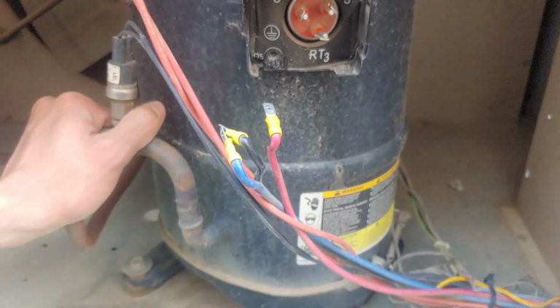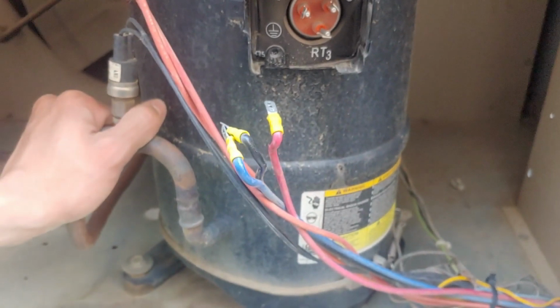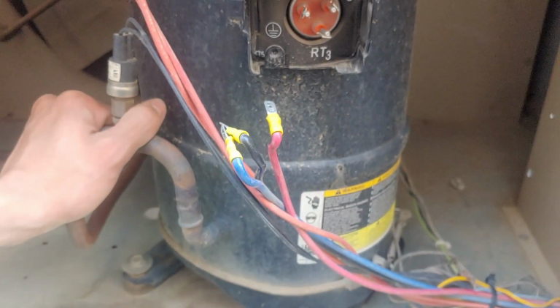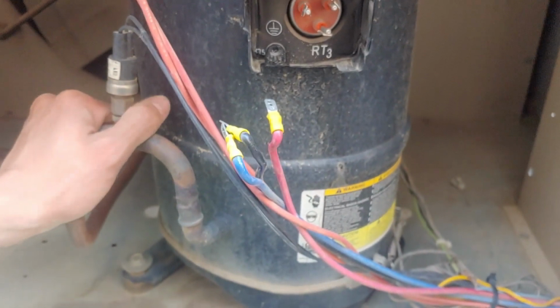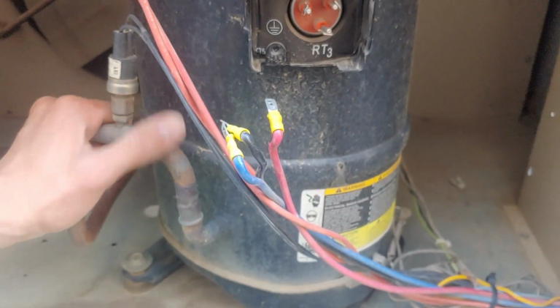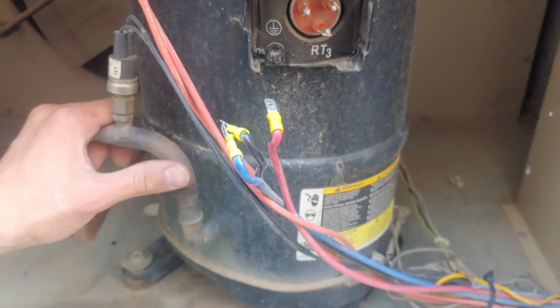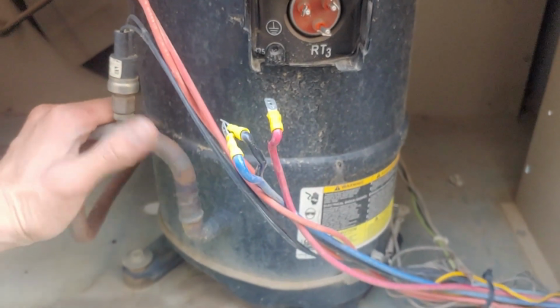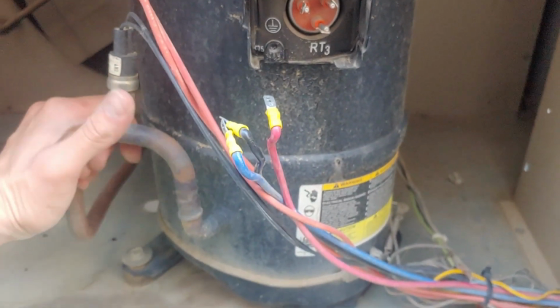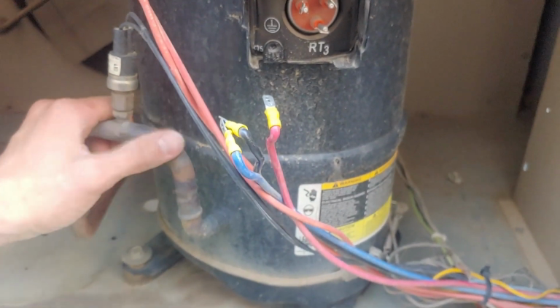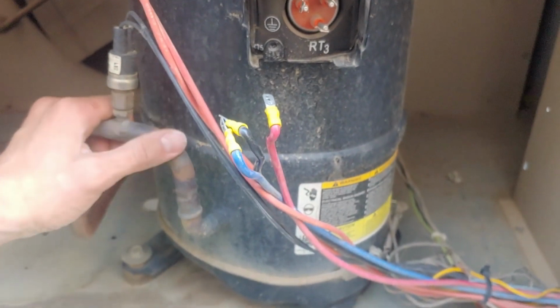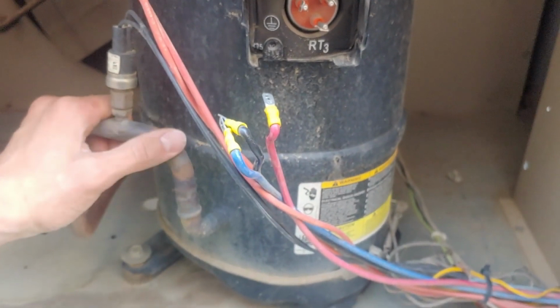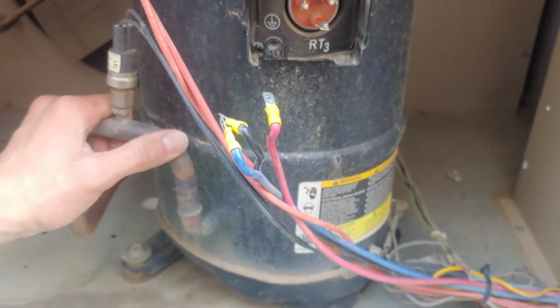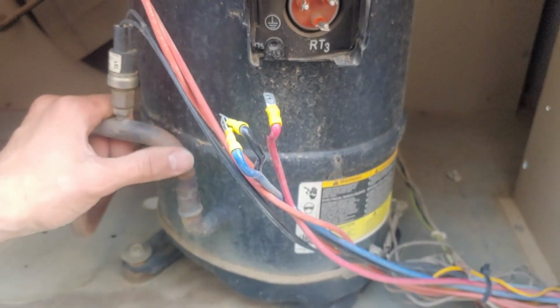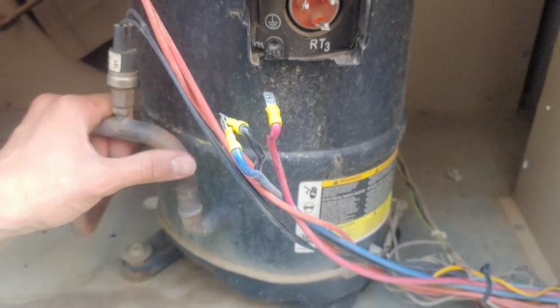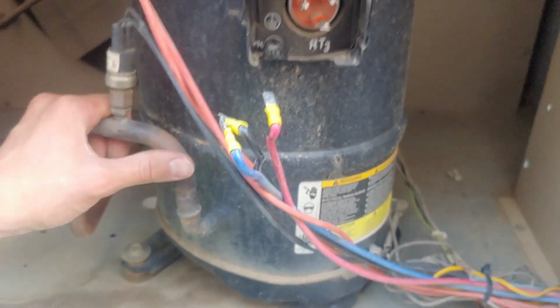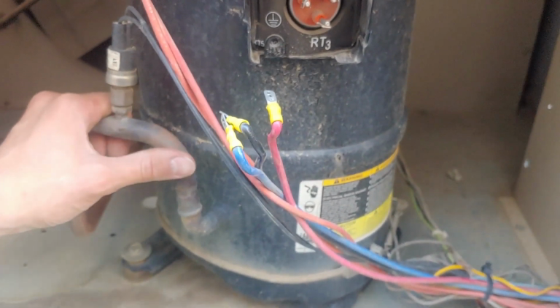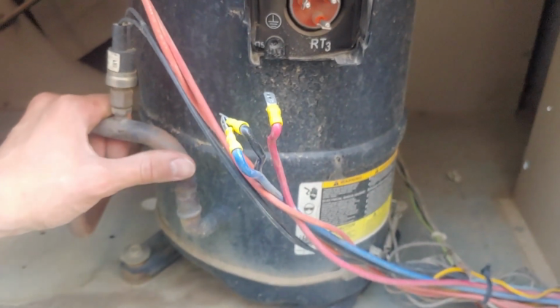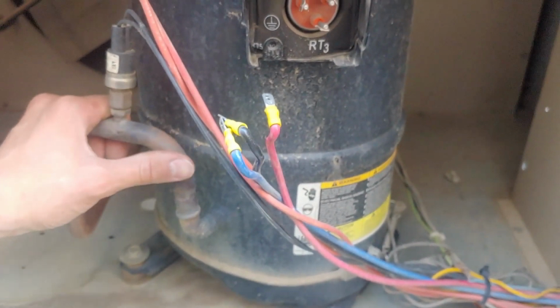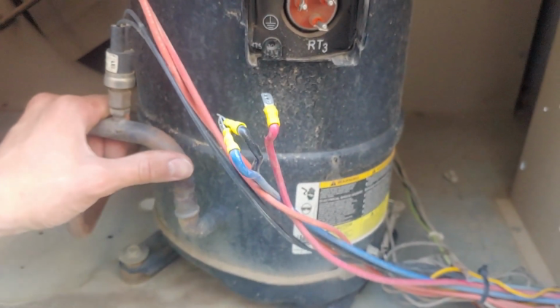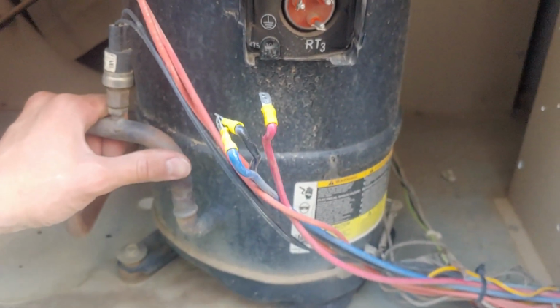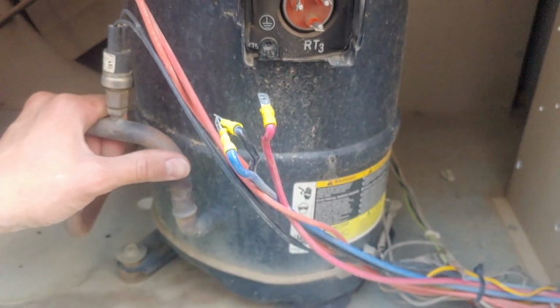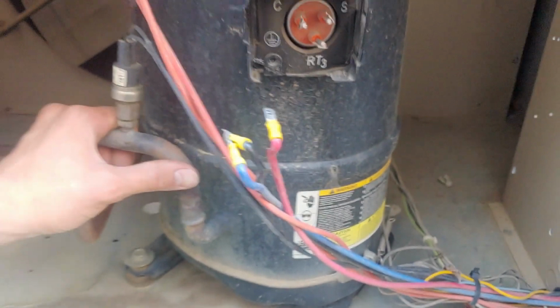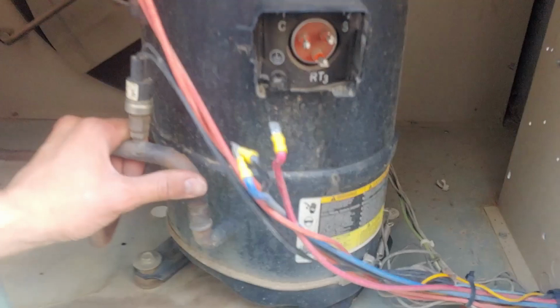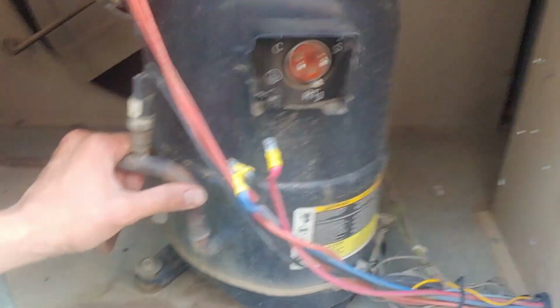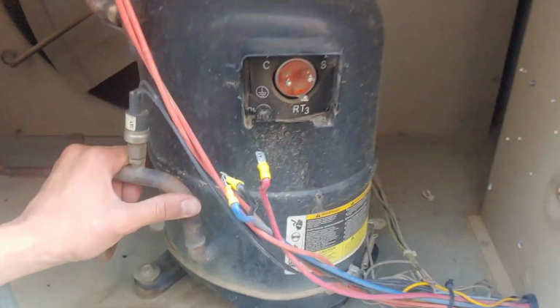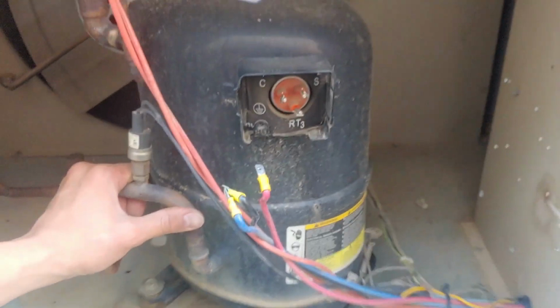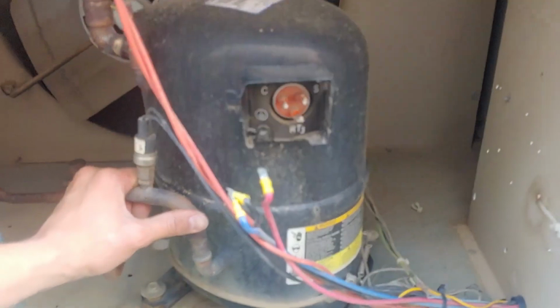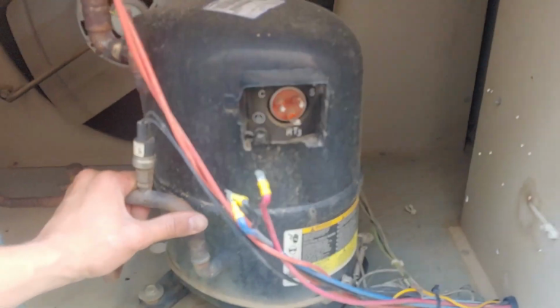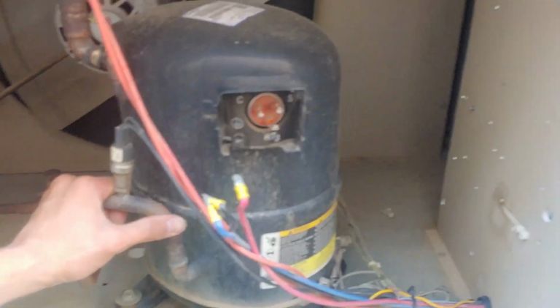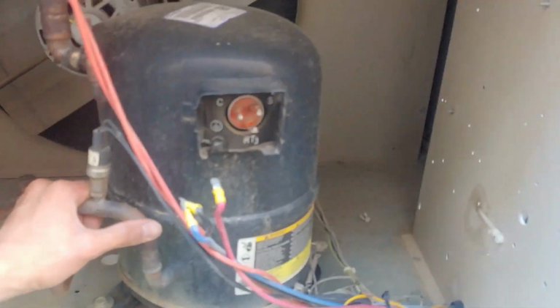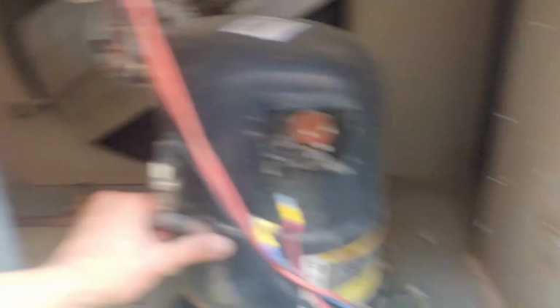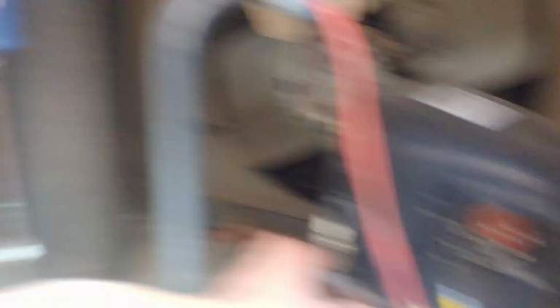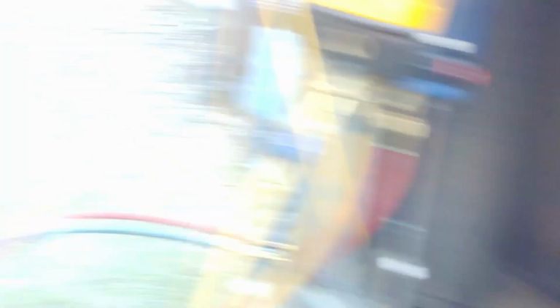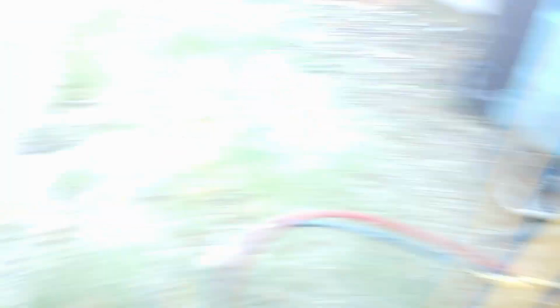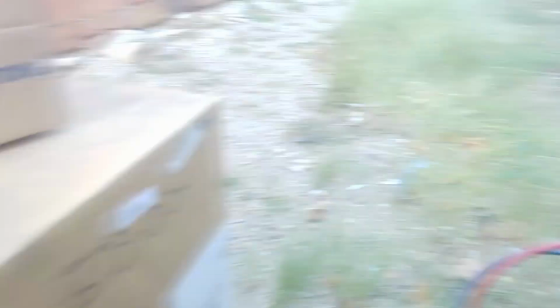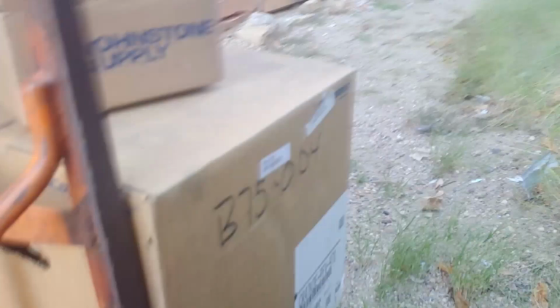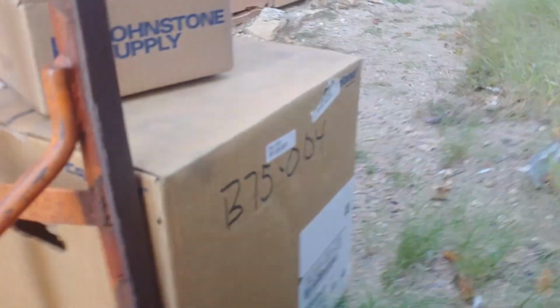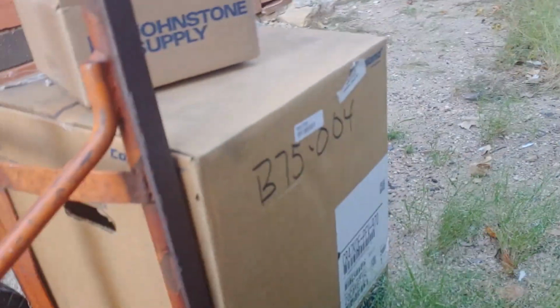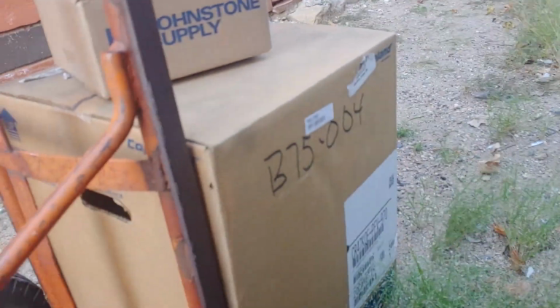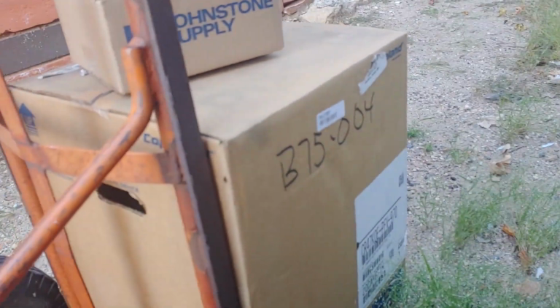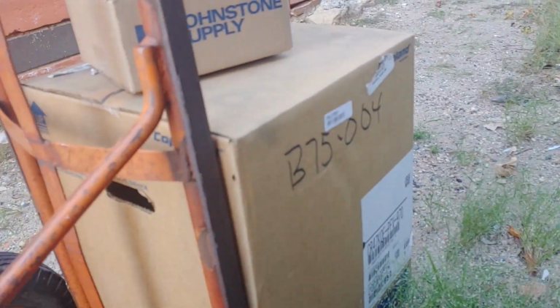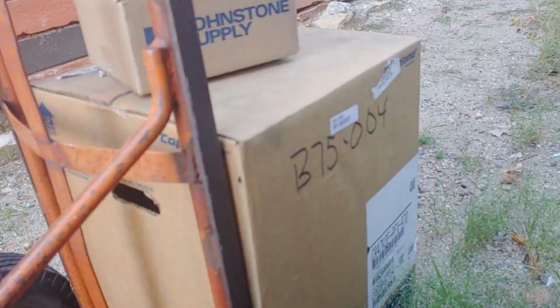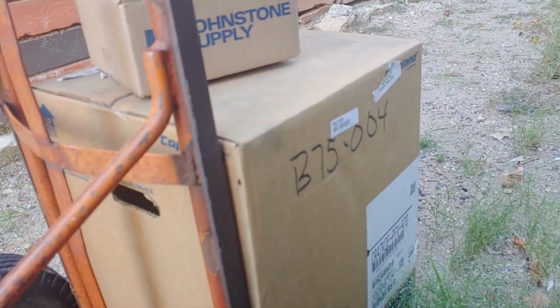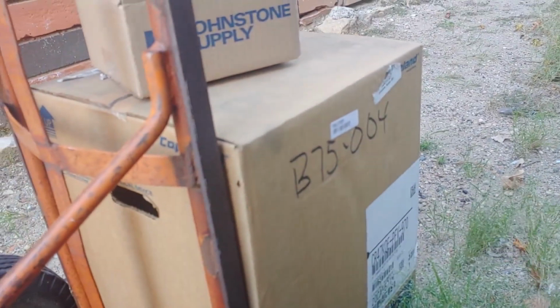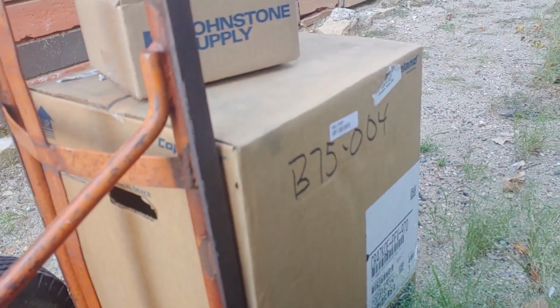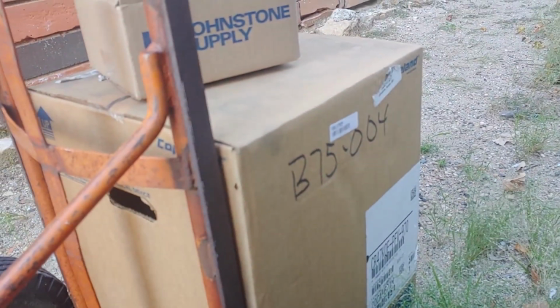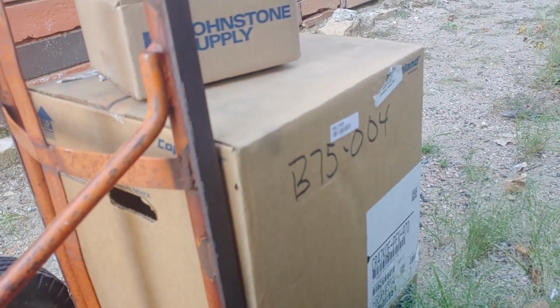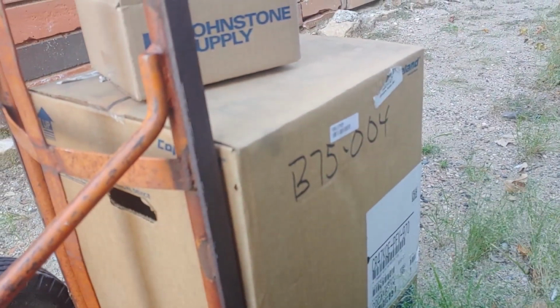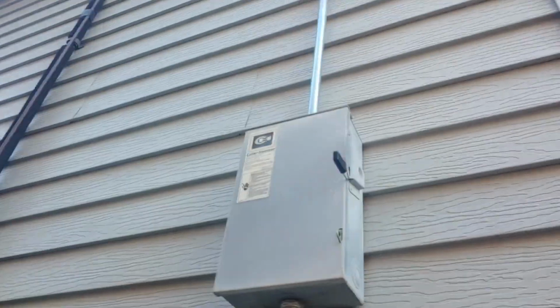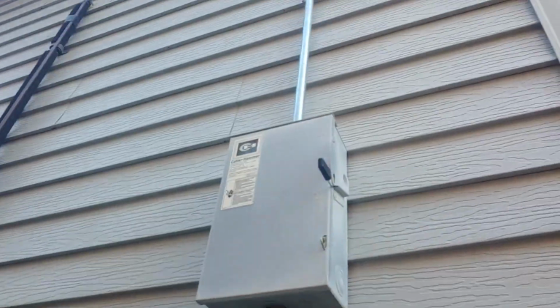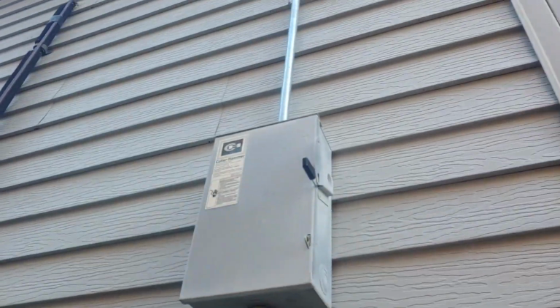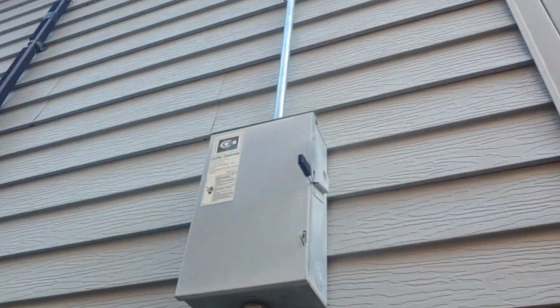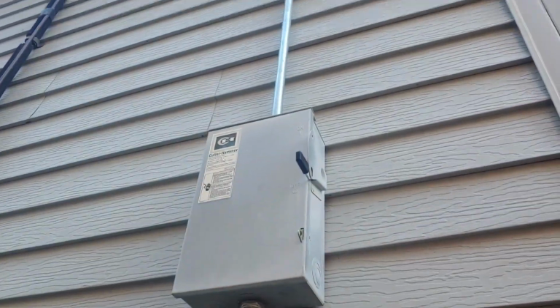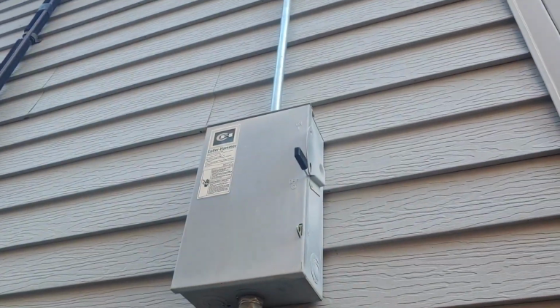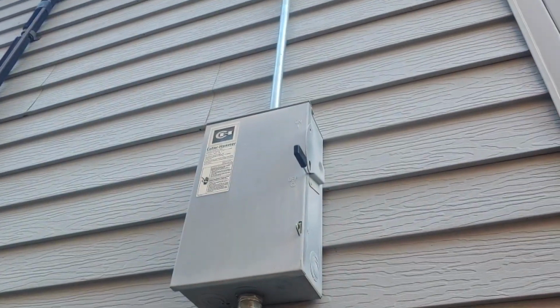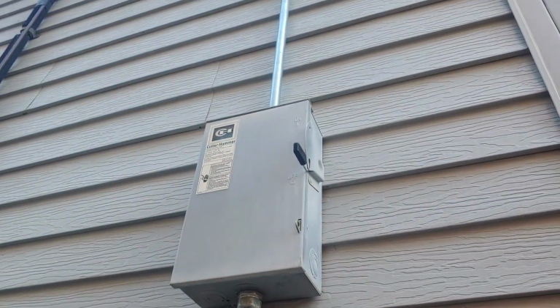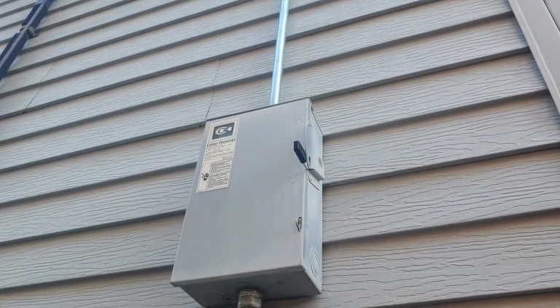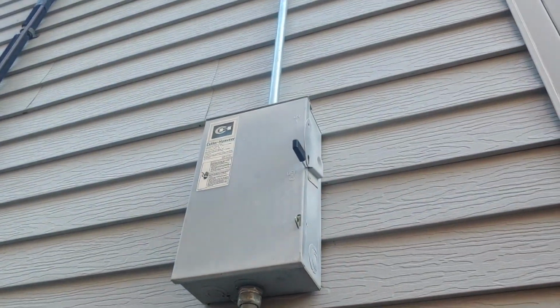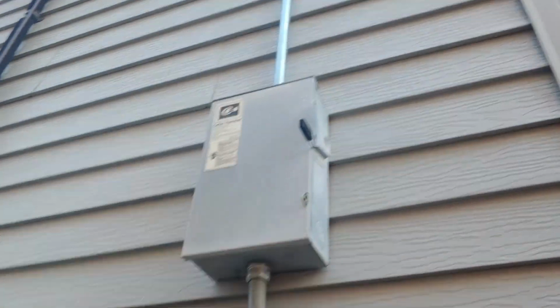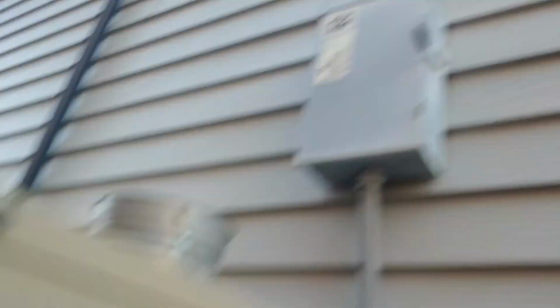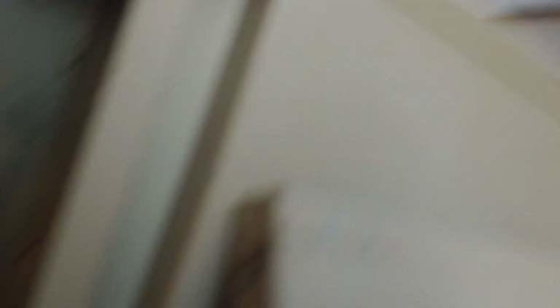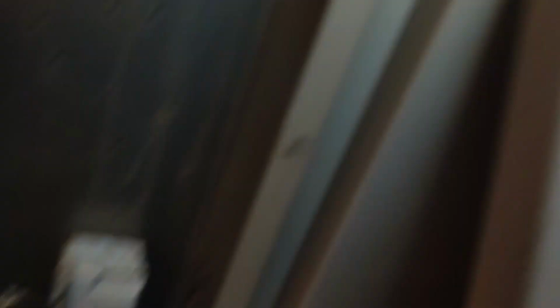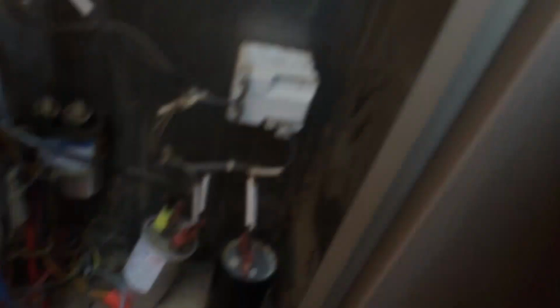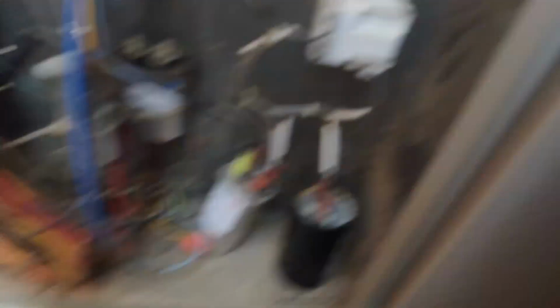So yep, this thing is indeed toast. We're going to recover the refrigerant and get the new one put in — which is in that box right there. Power is shut off from the system.